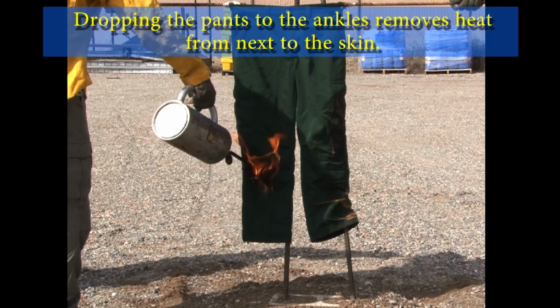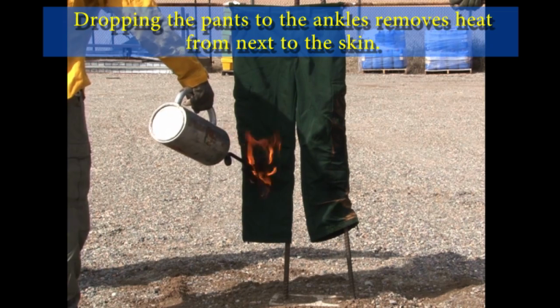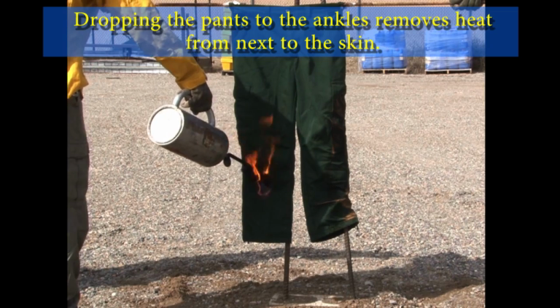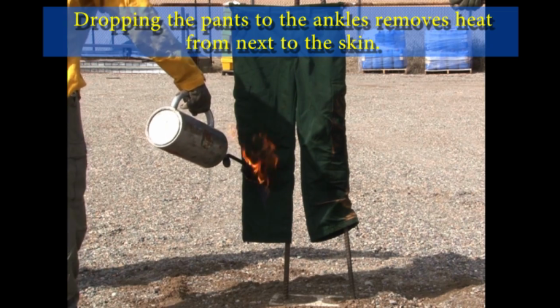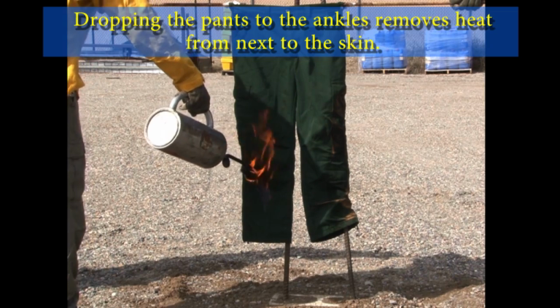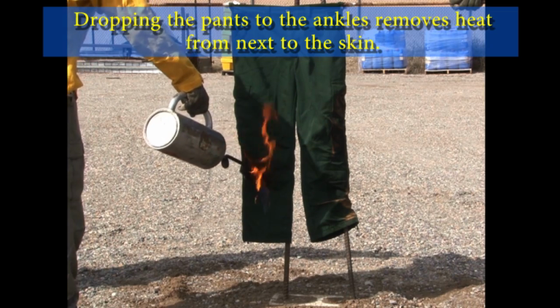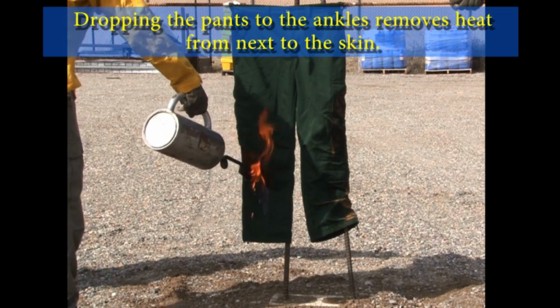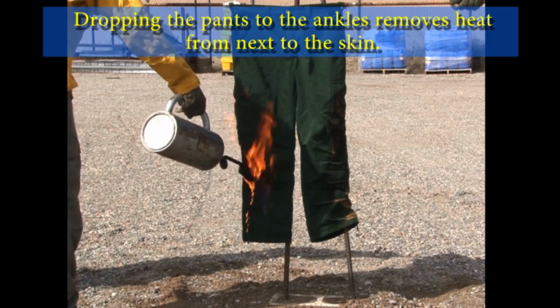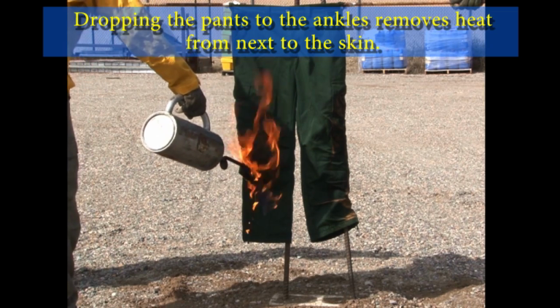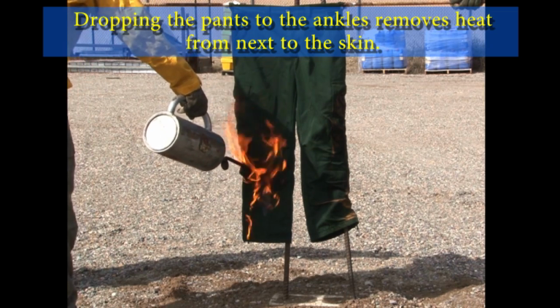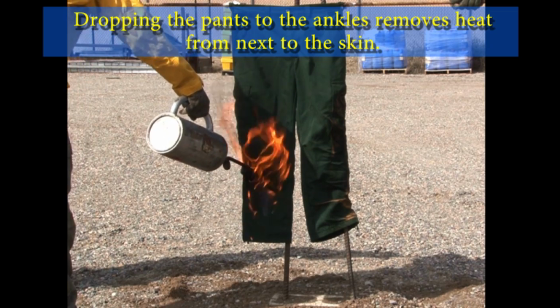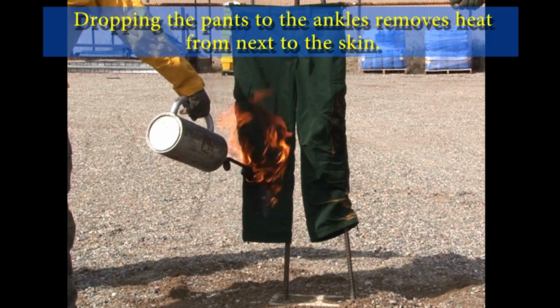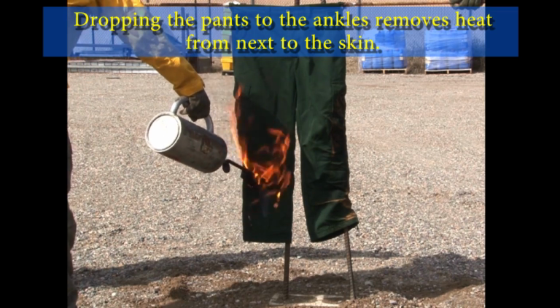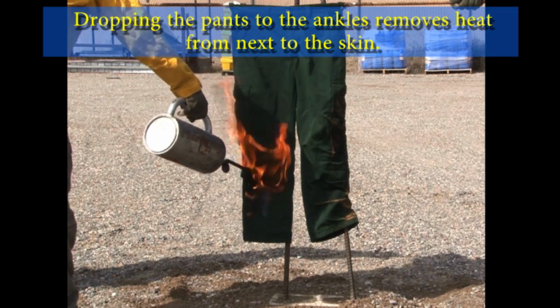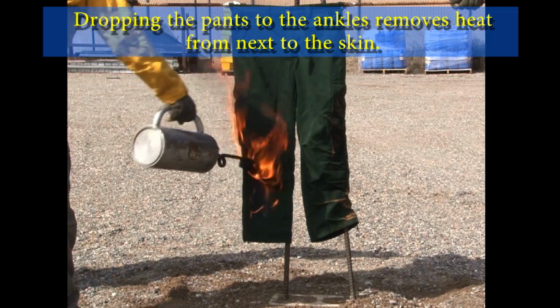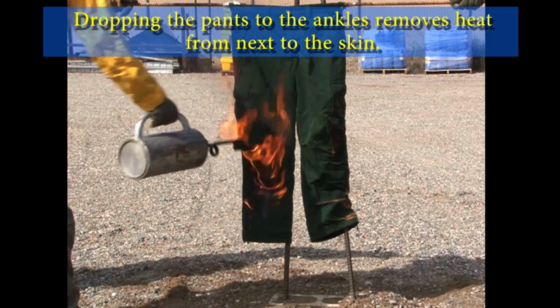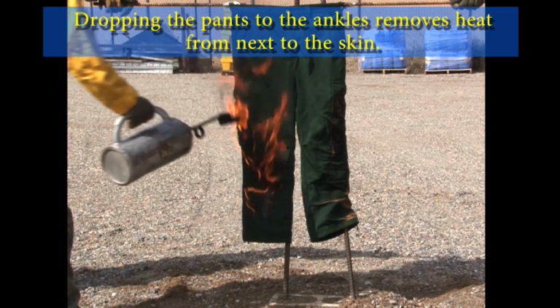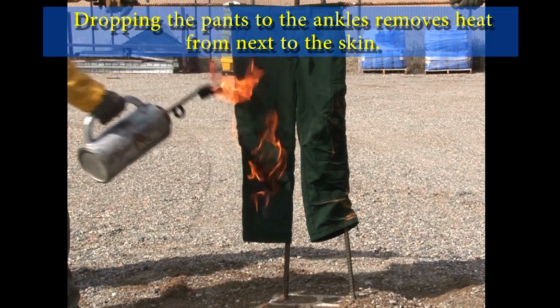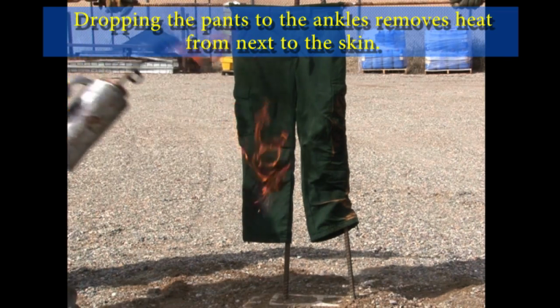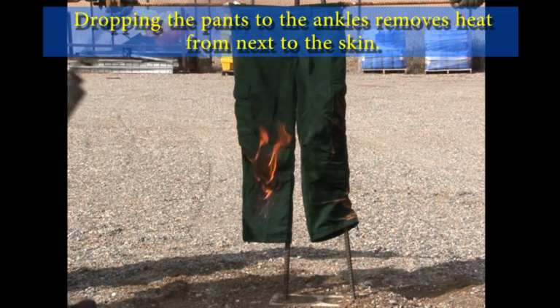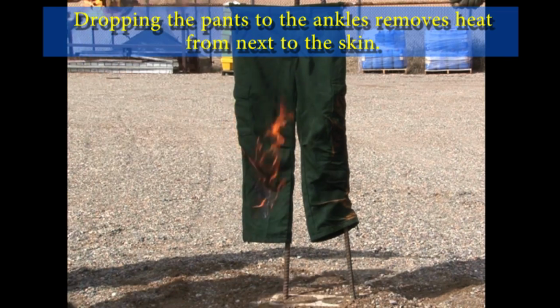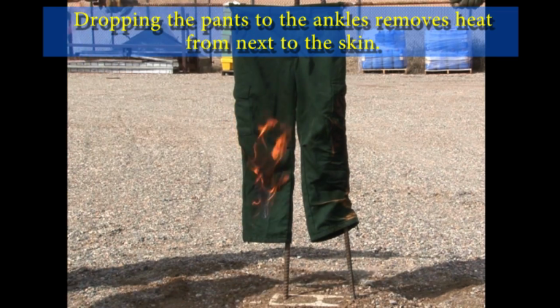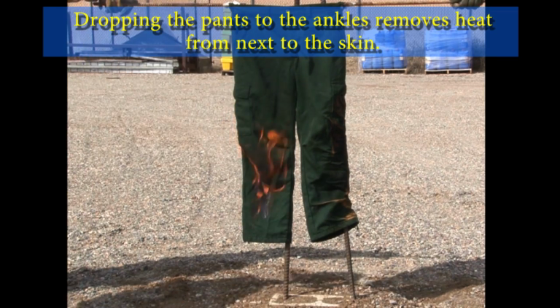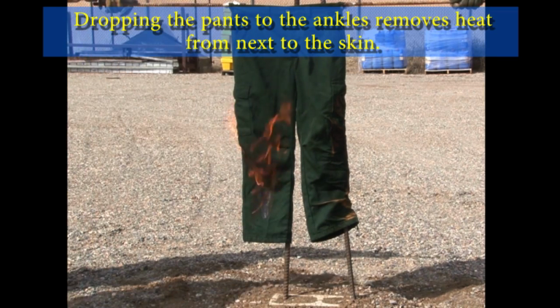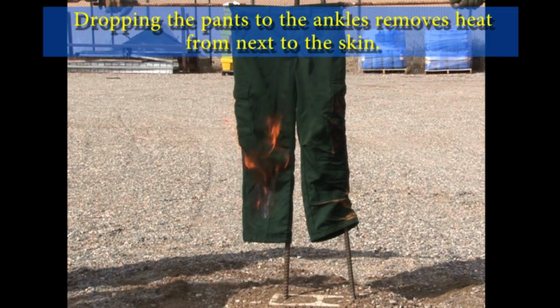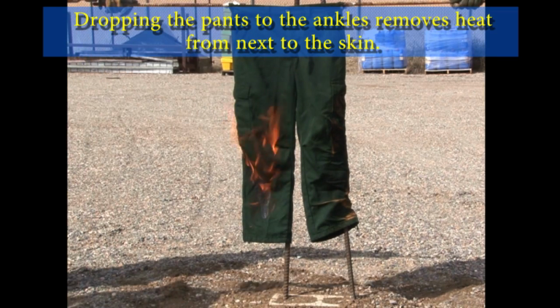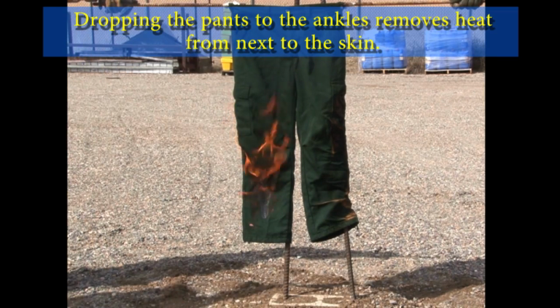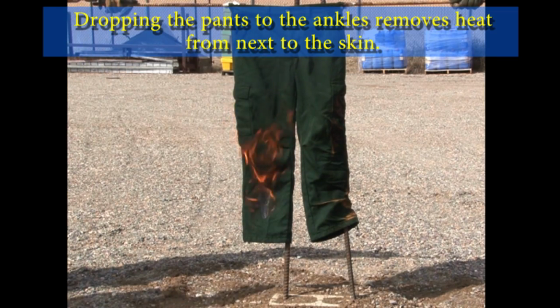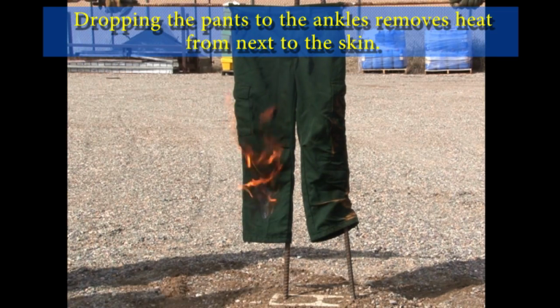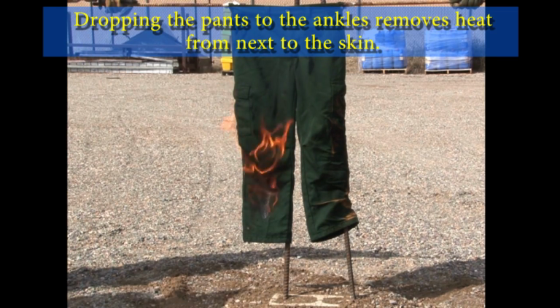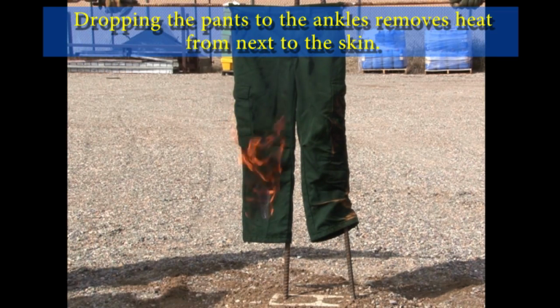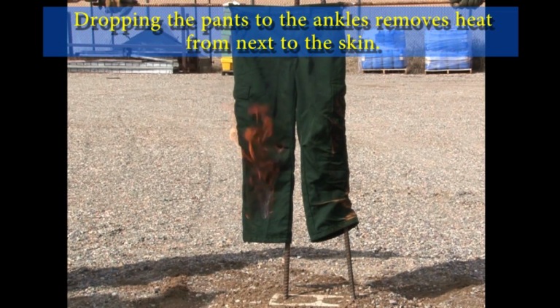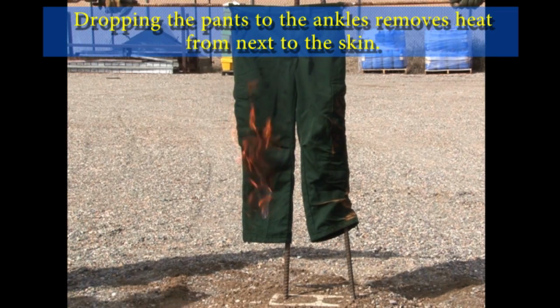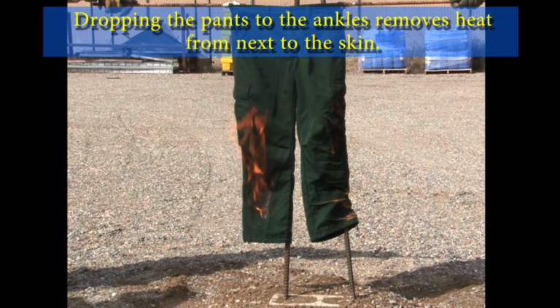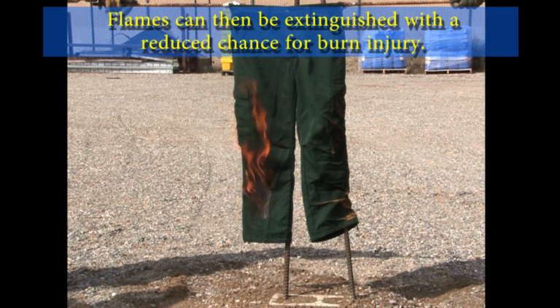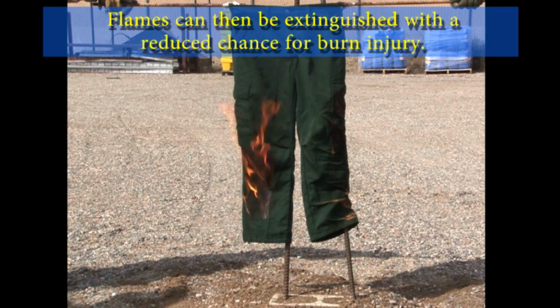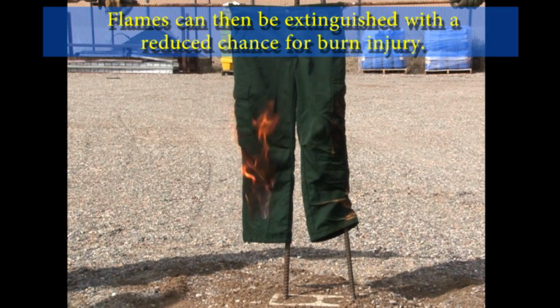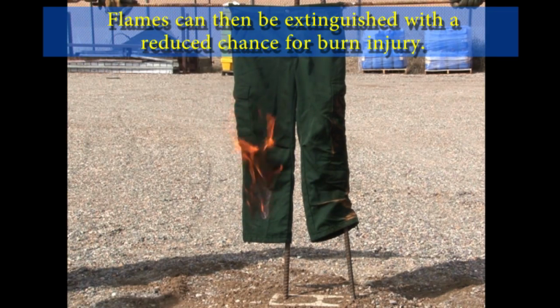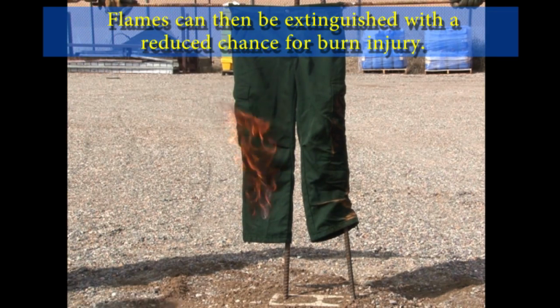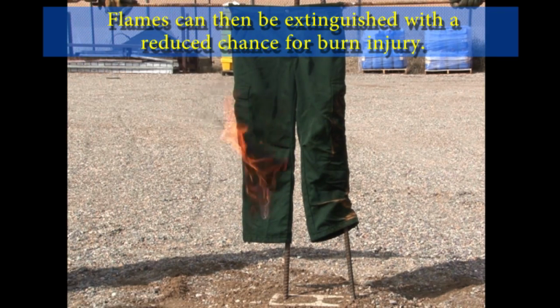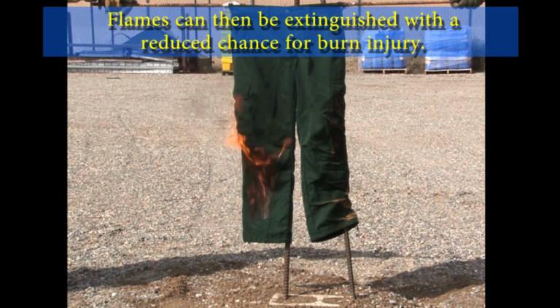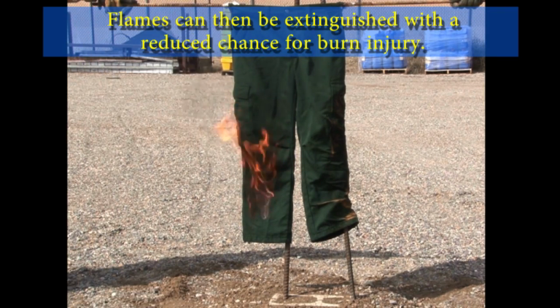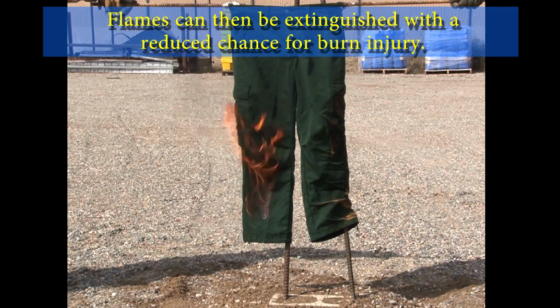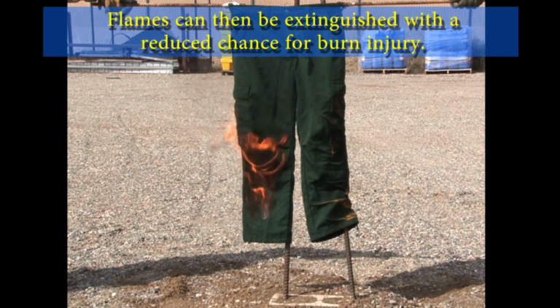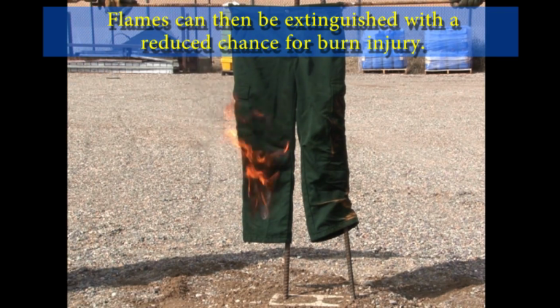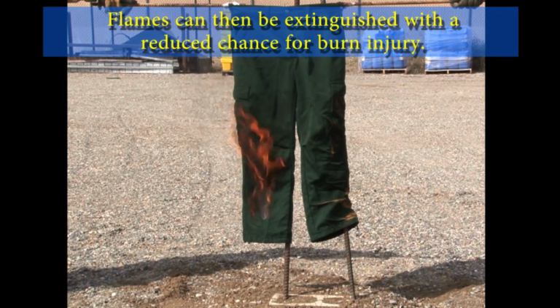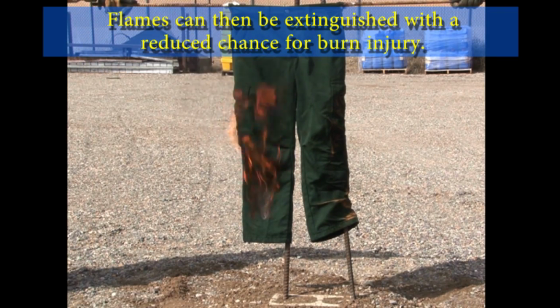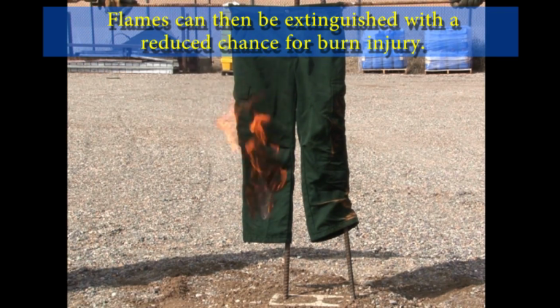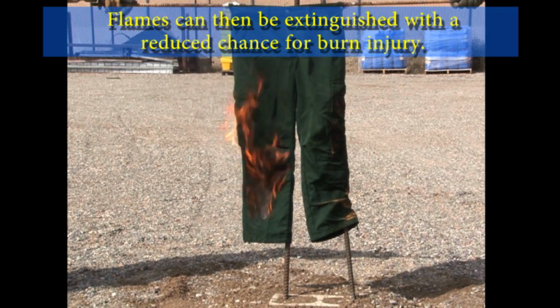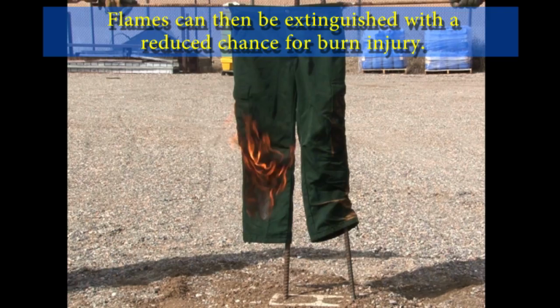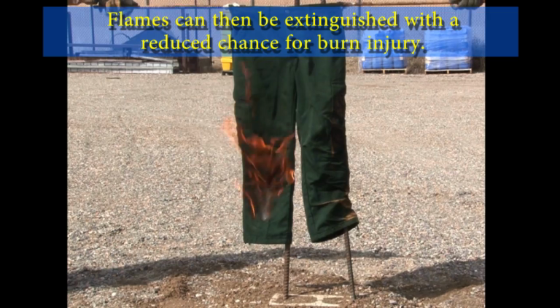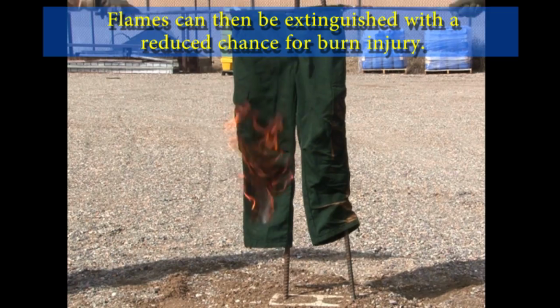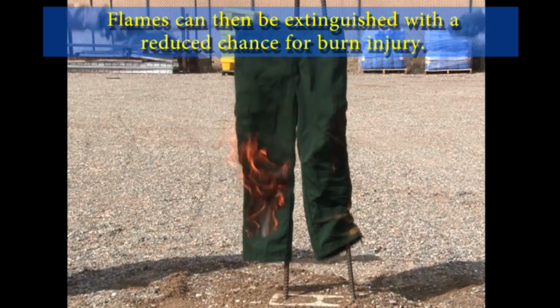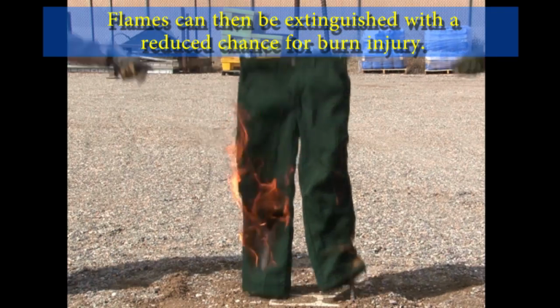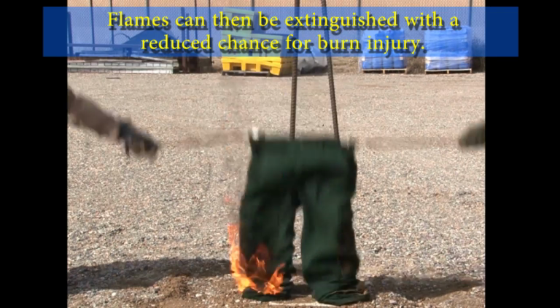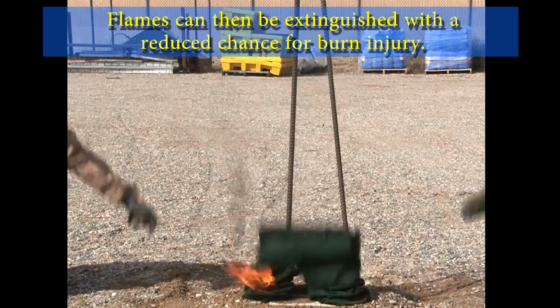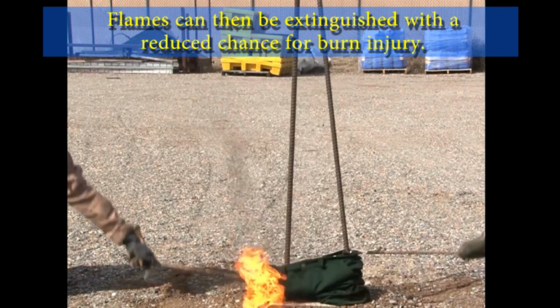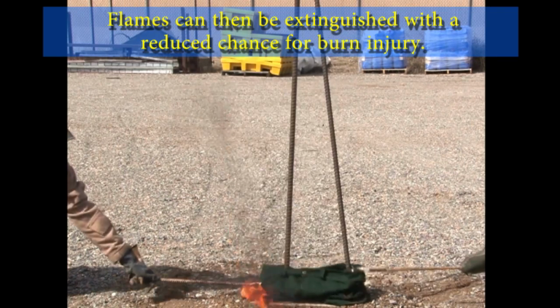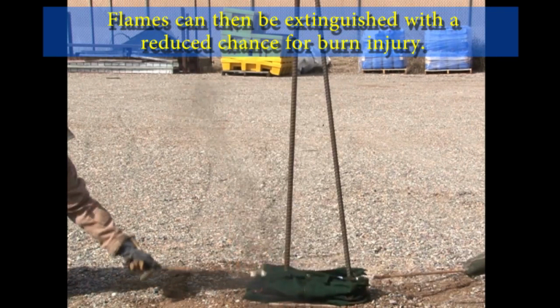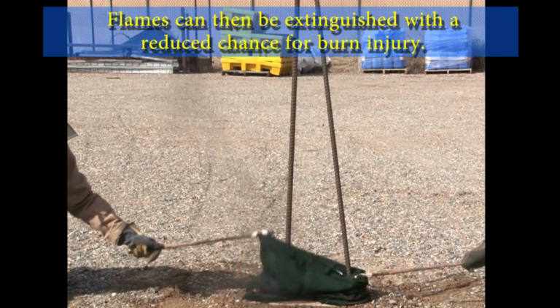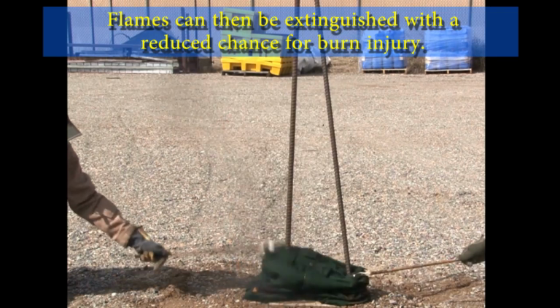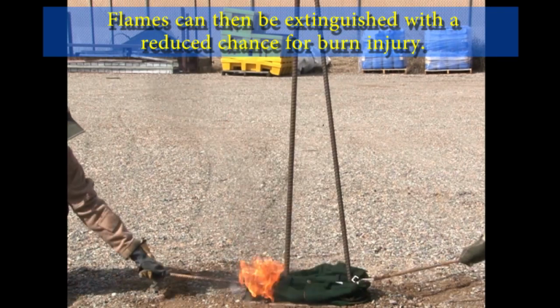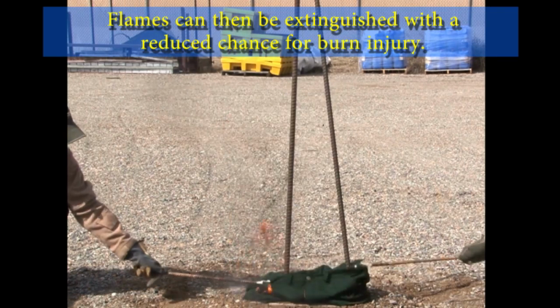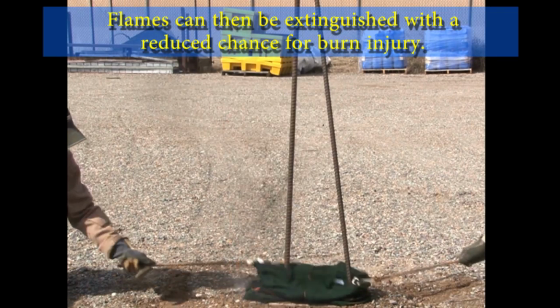Dropping the pants to the ankles removes heat from next to the skin. Flames can then be extinguished with a reduced chance for burn injury.